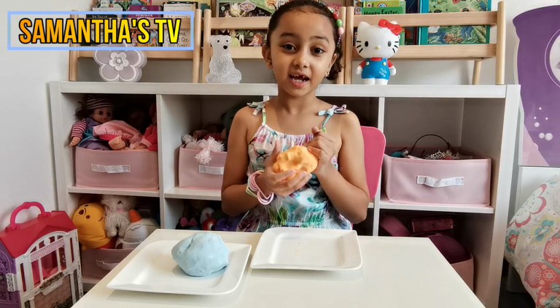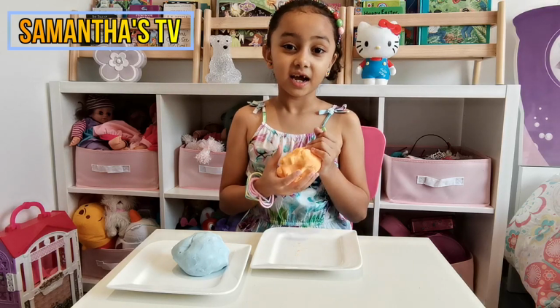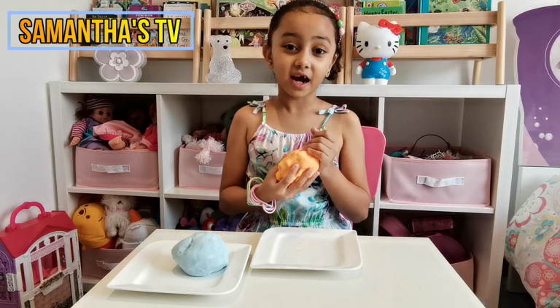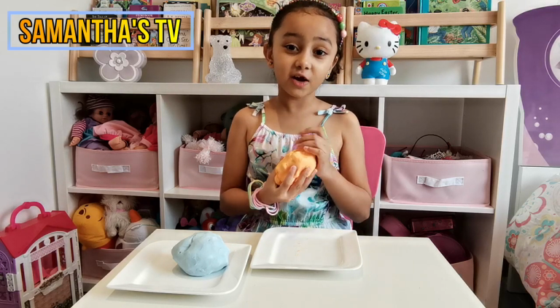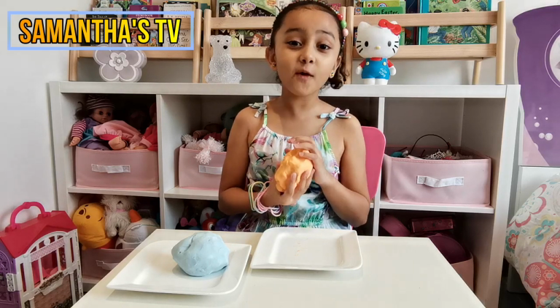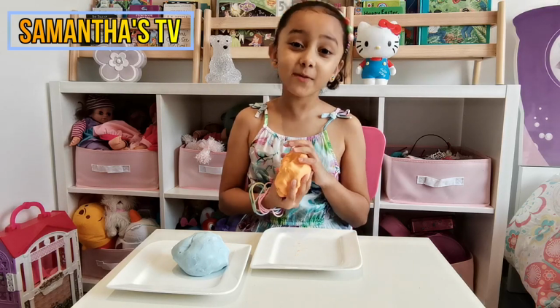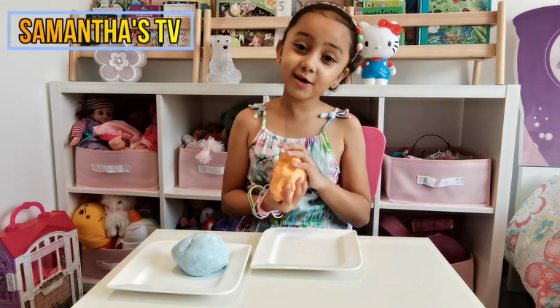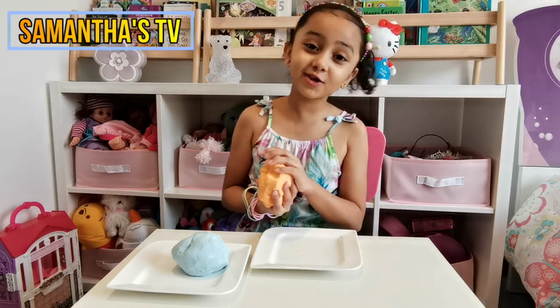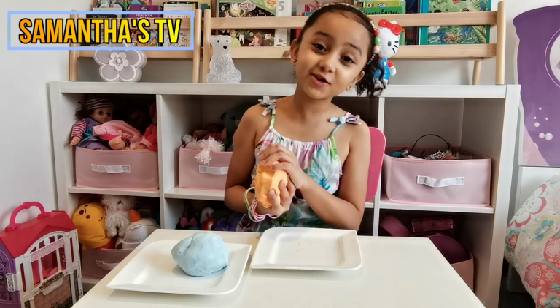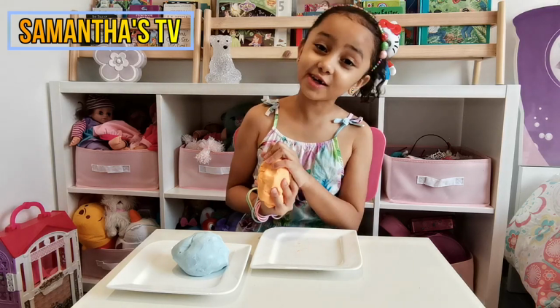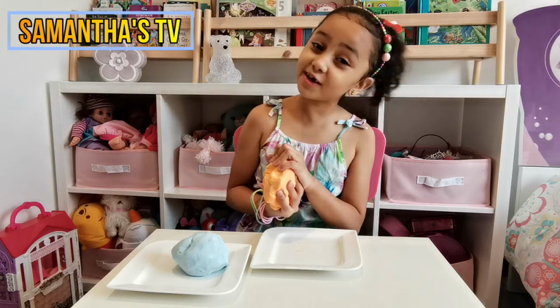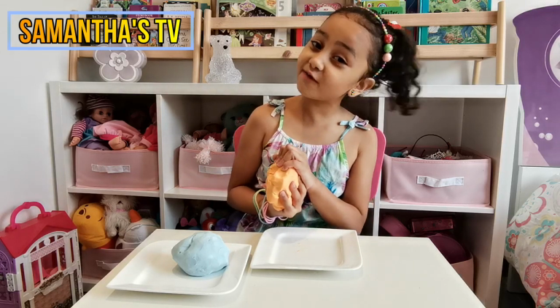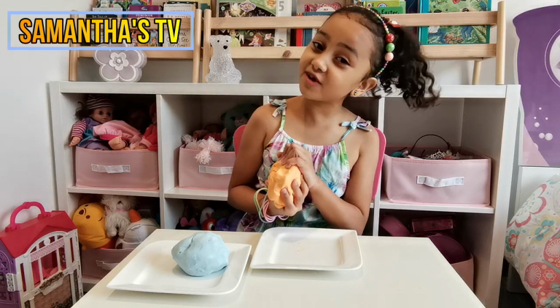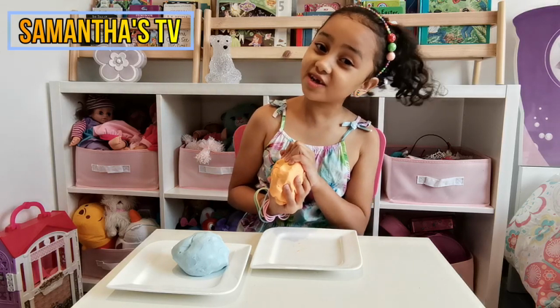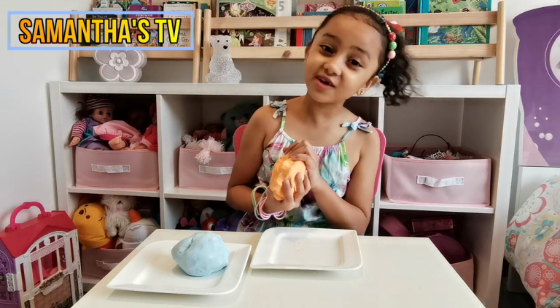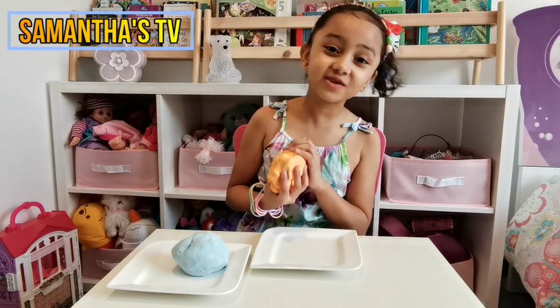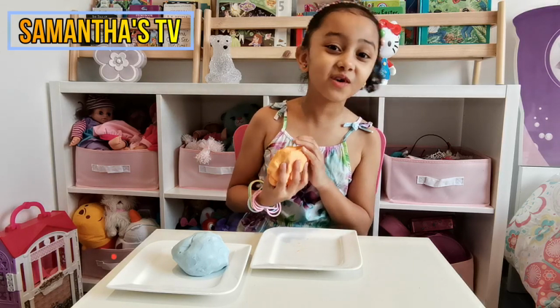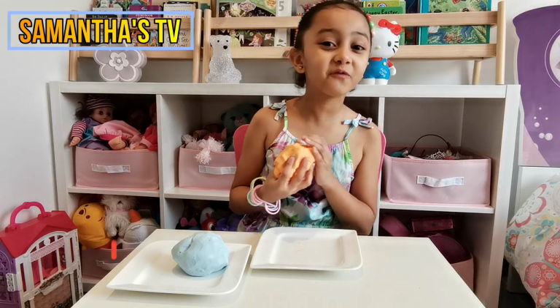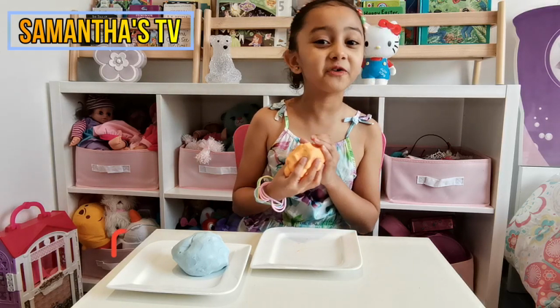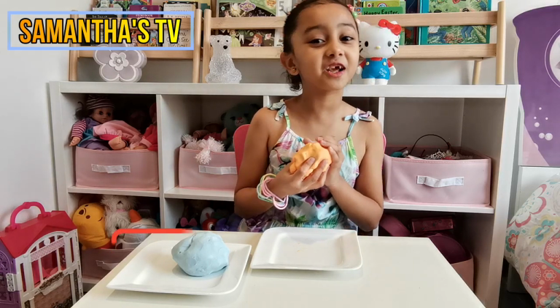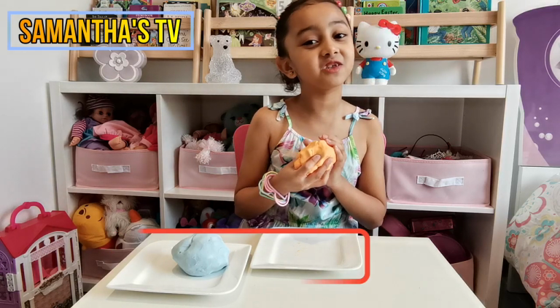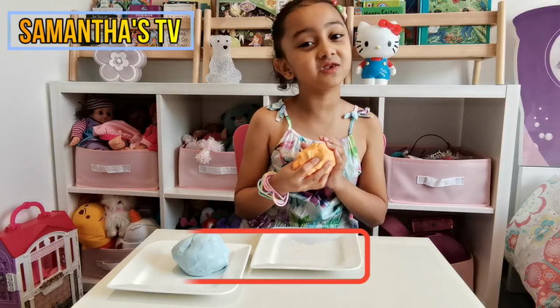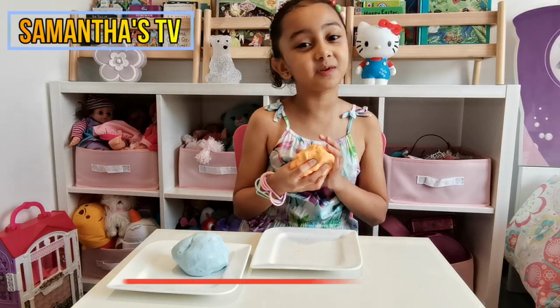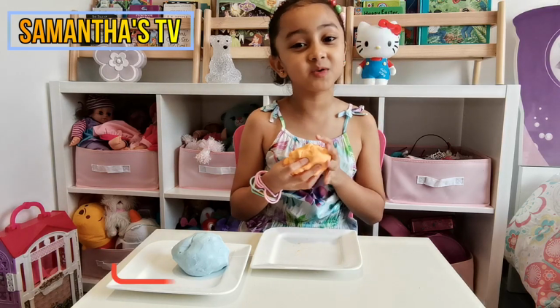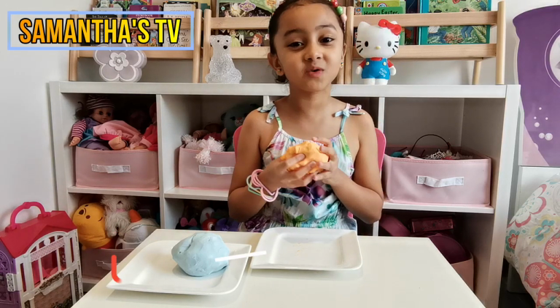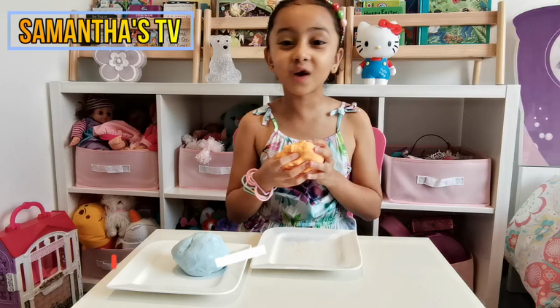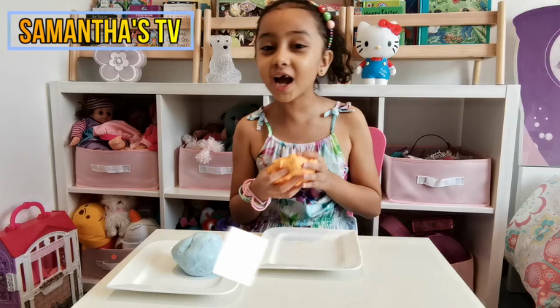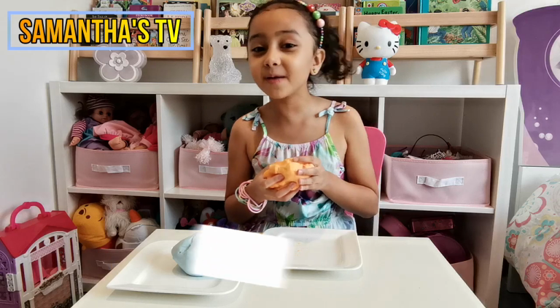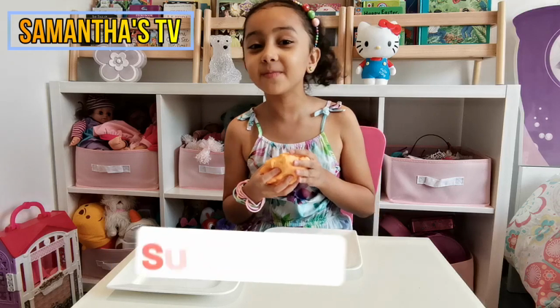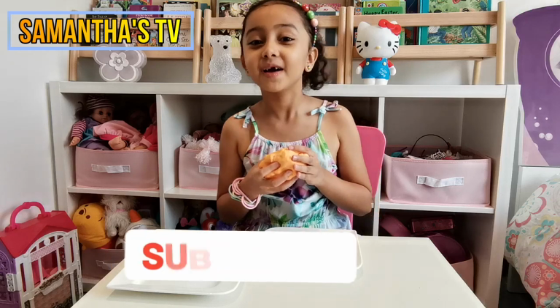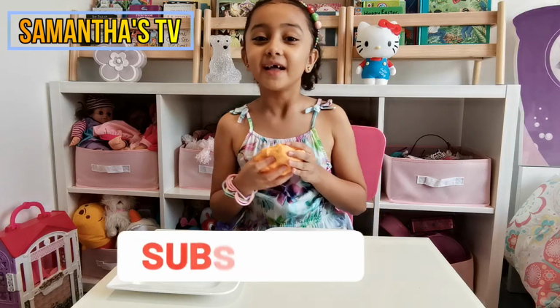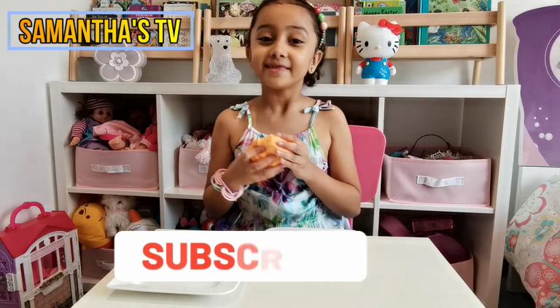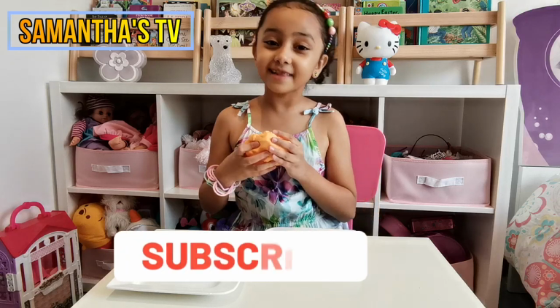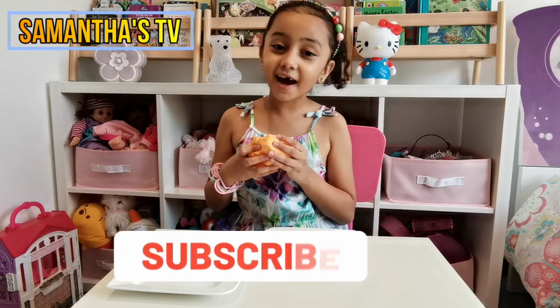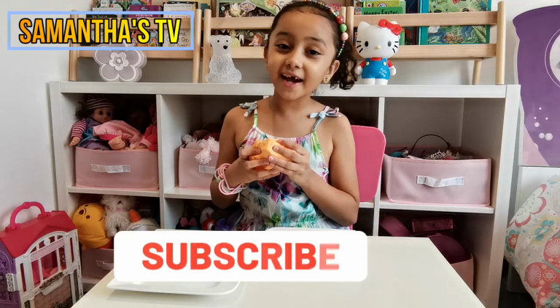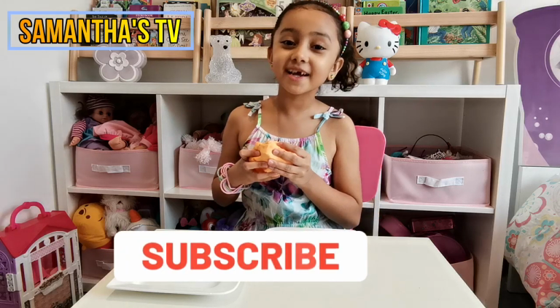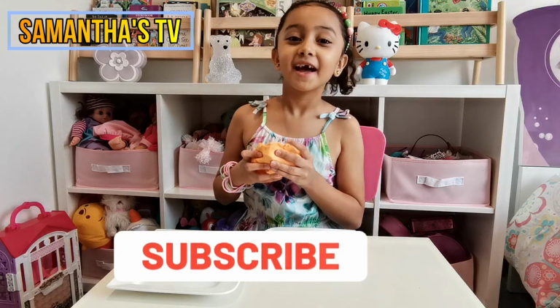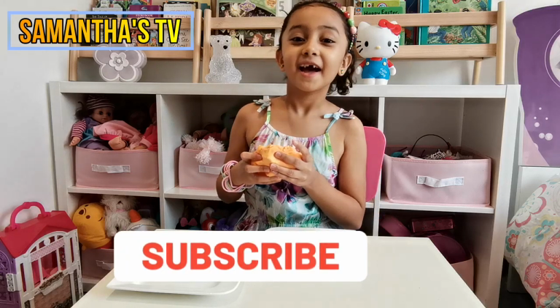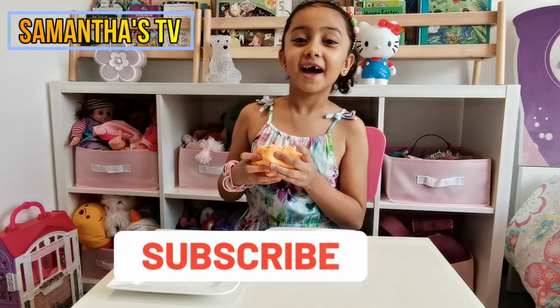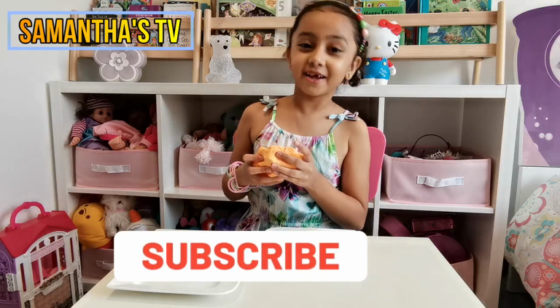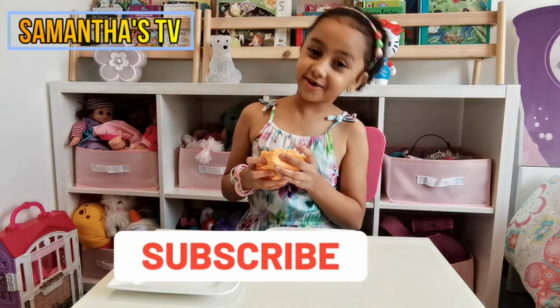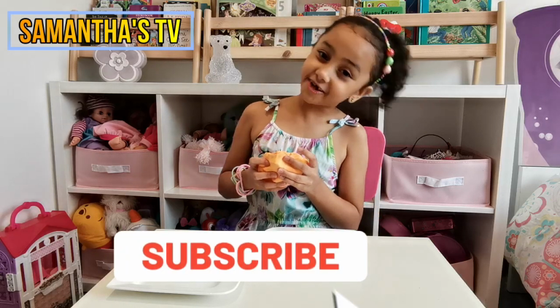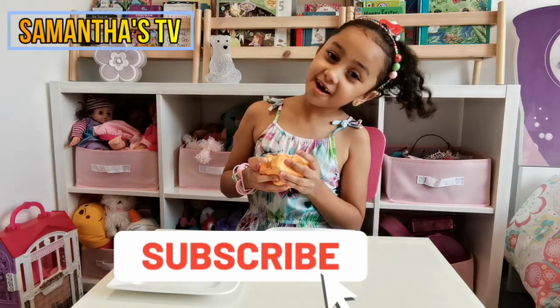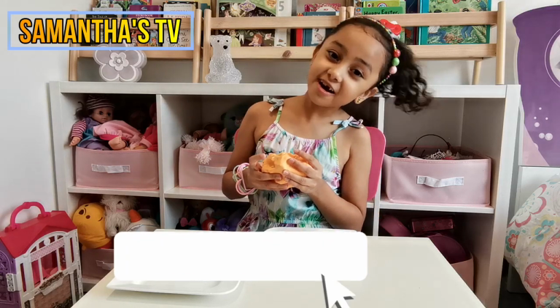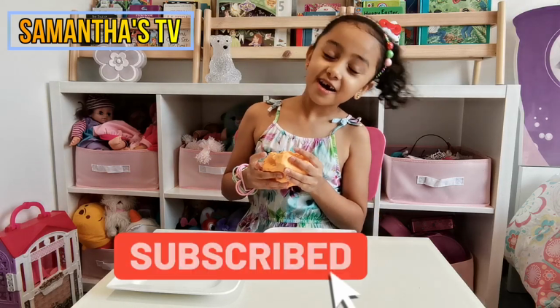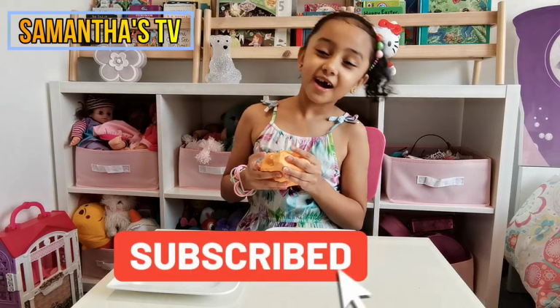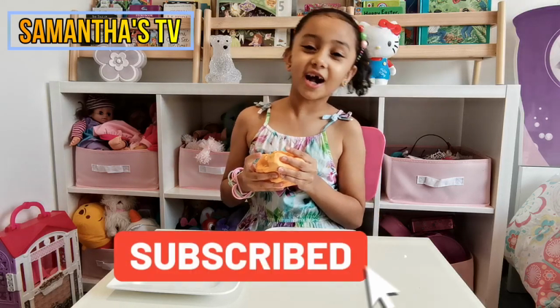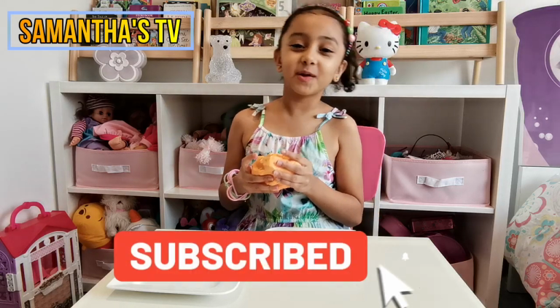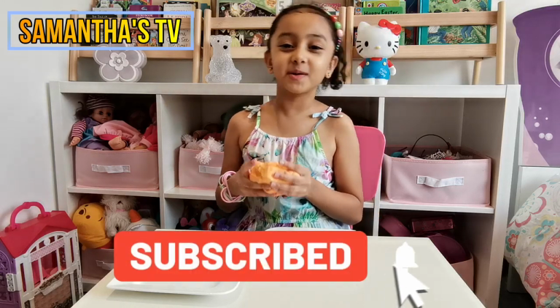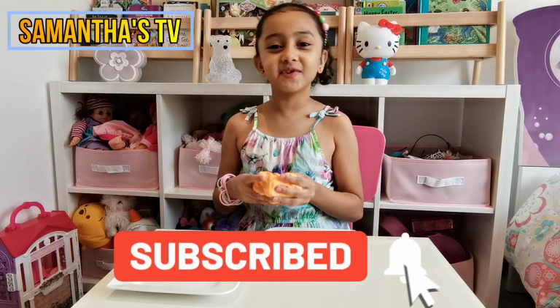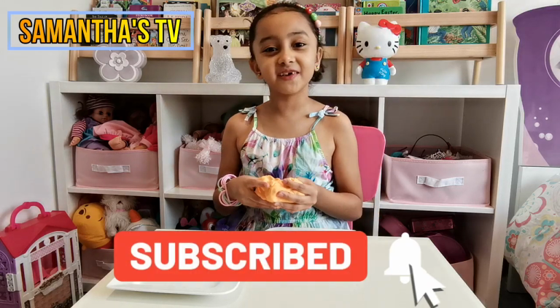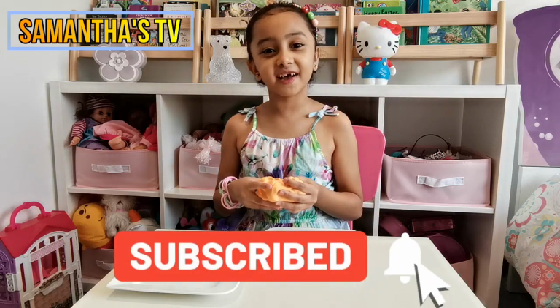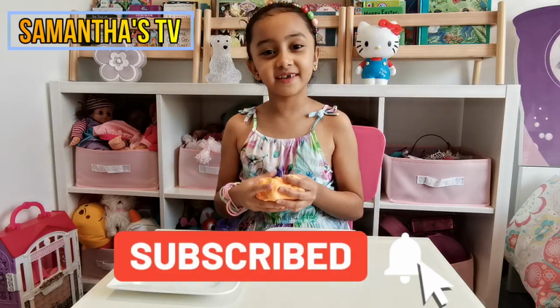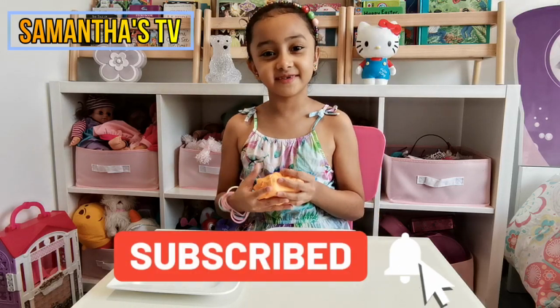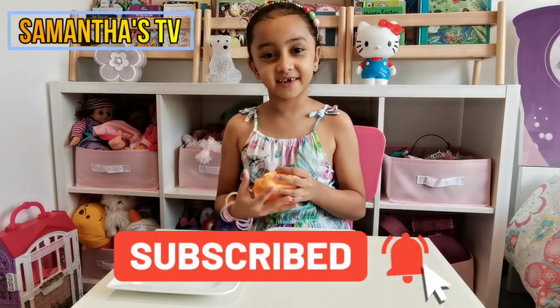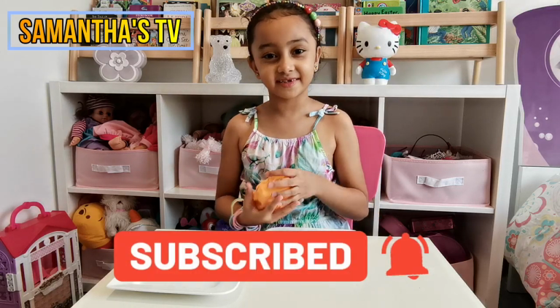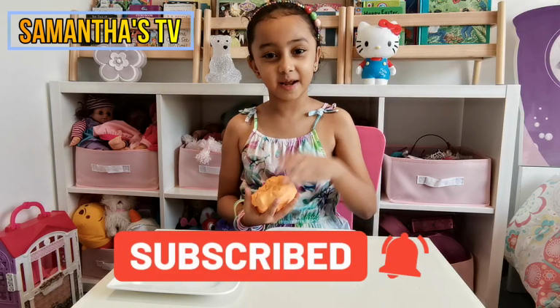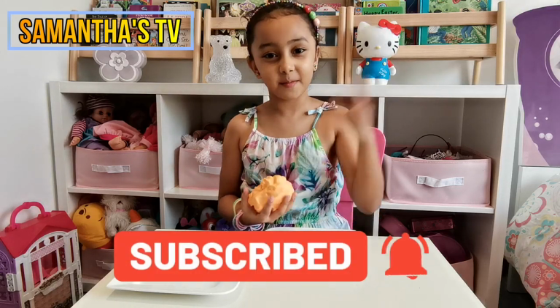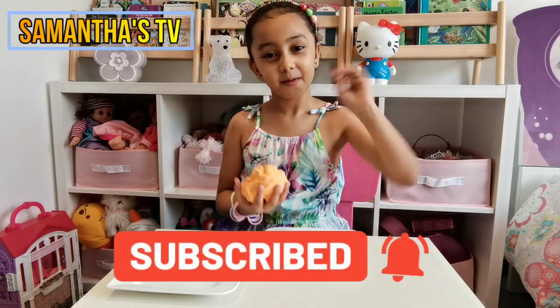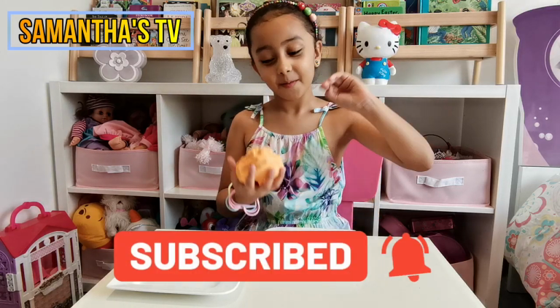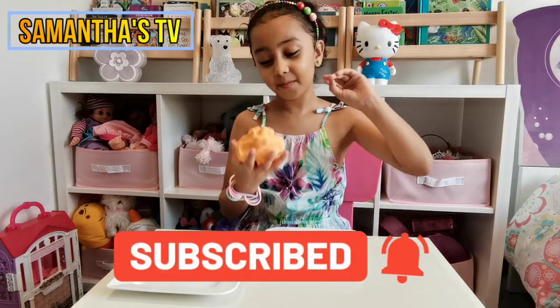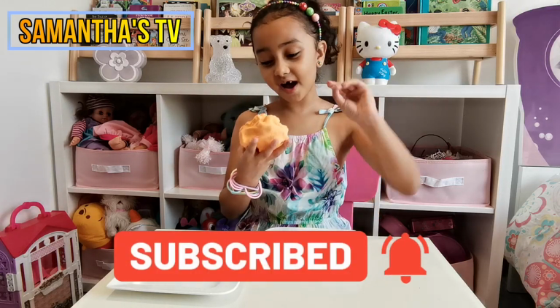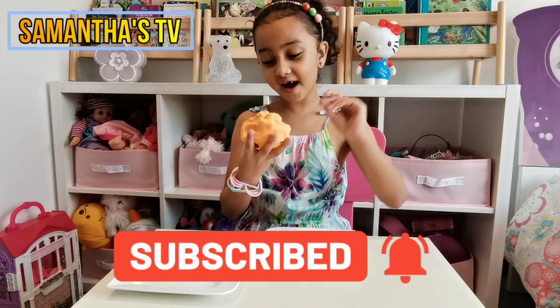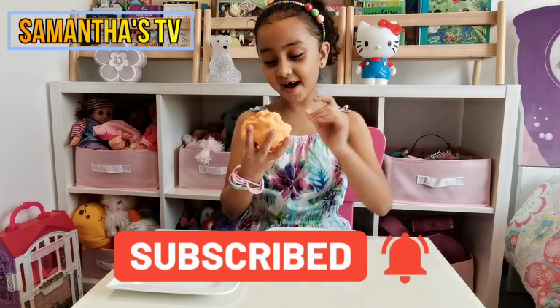I hope you enjoyed the video. Don't forget to subscribe, like, and share, and we'll see you guys next time. Bye!